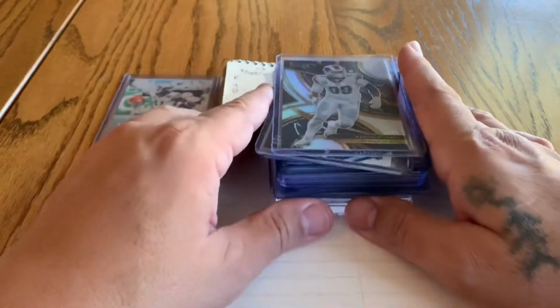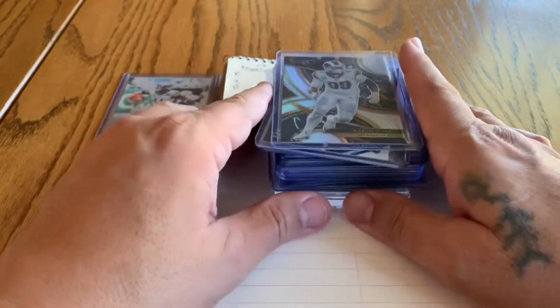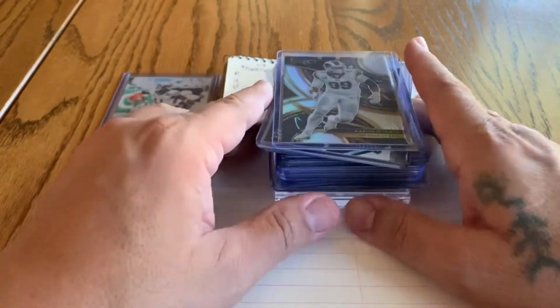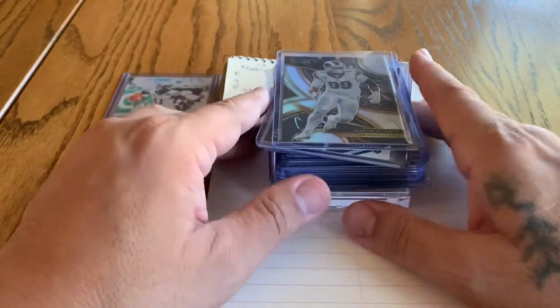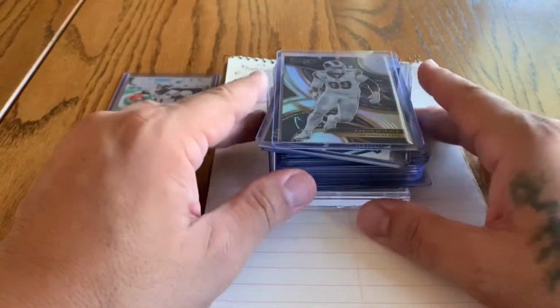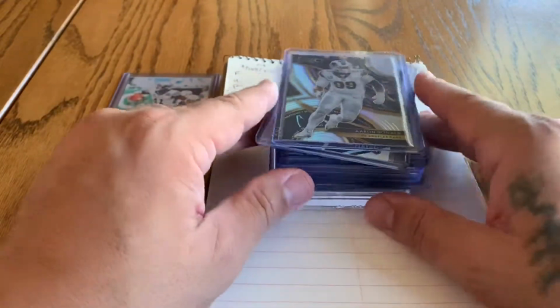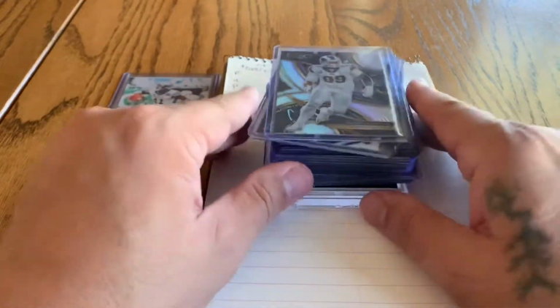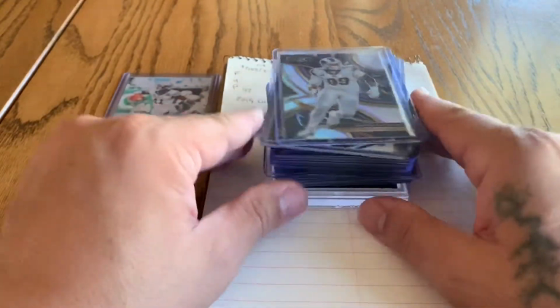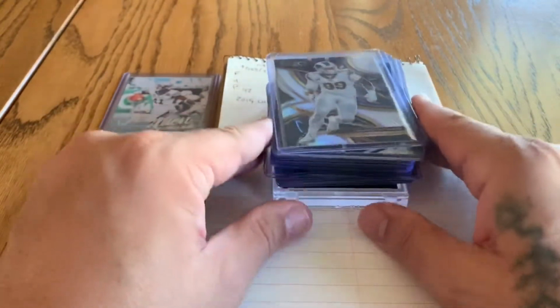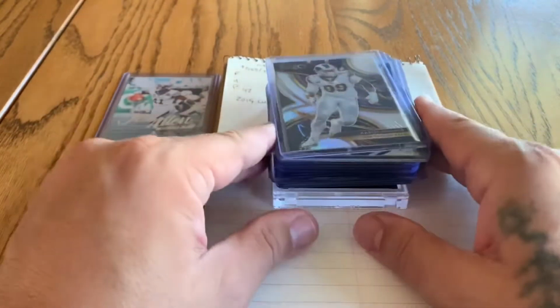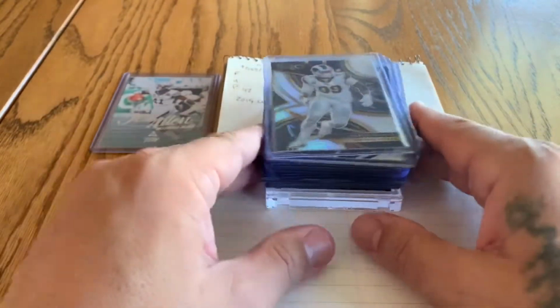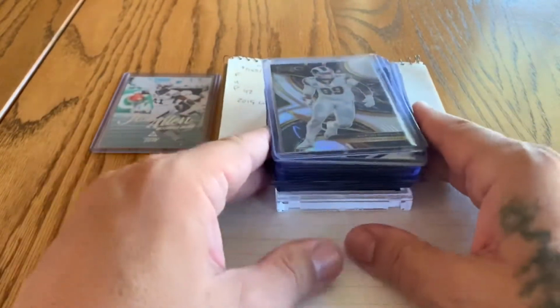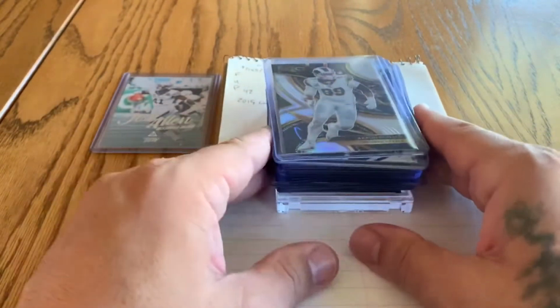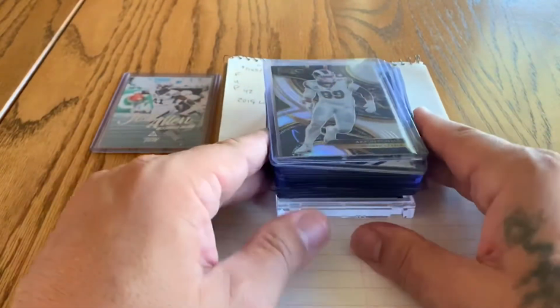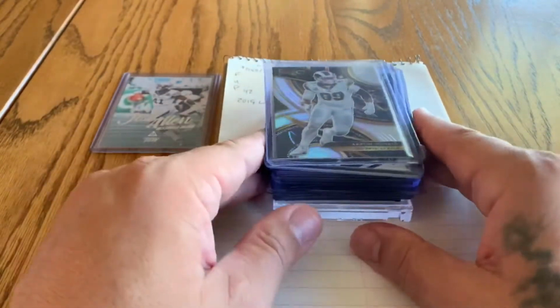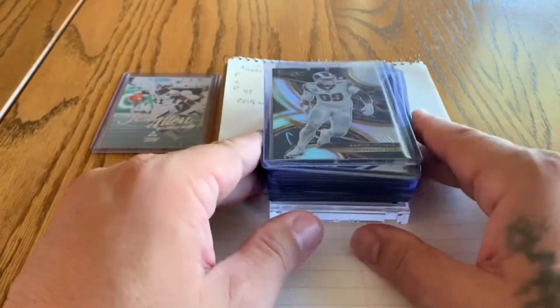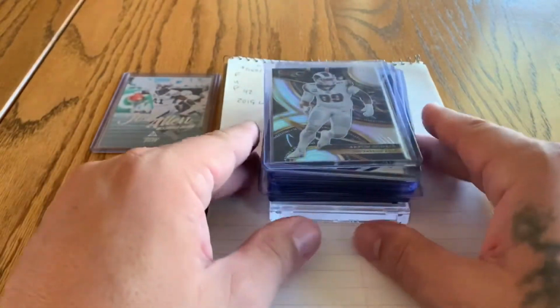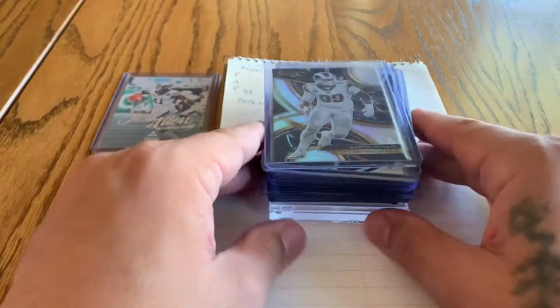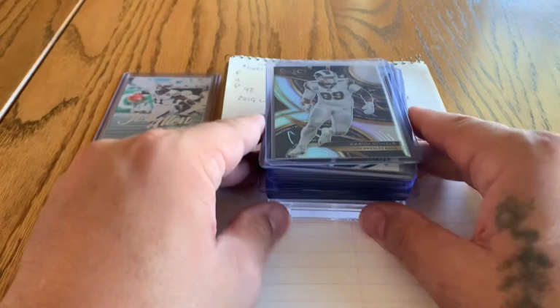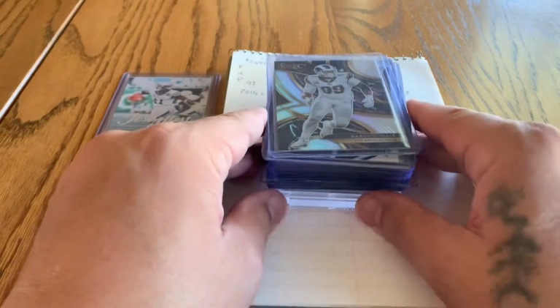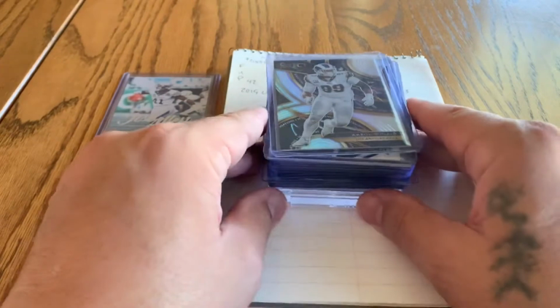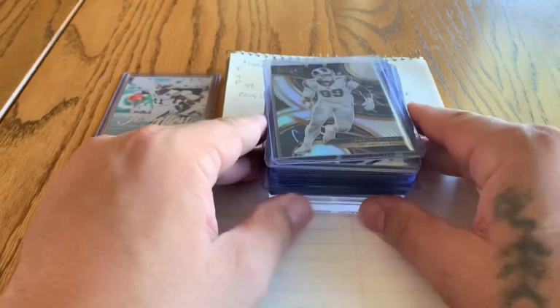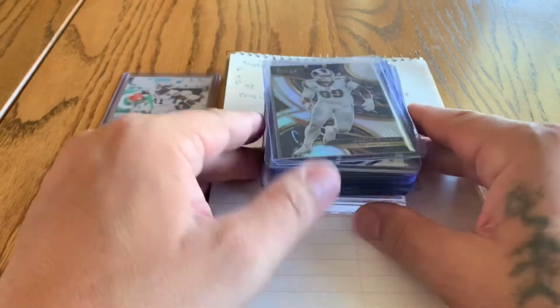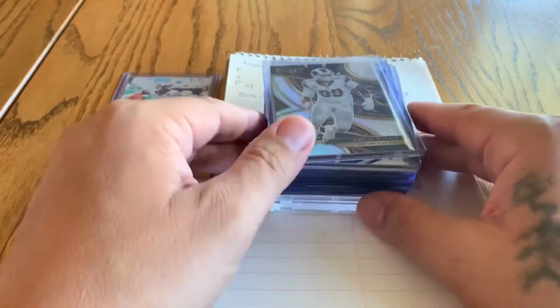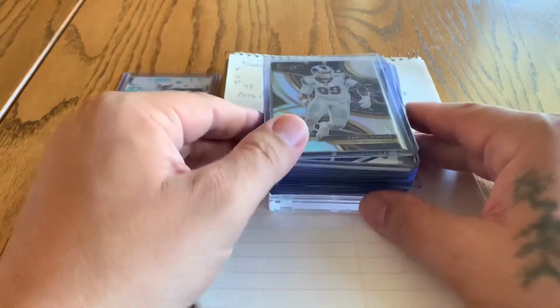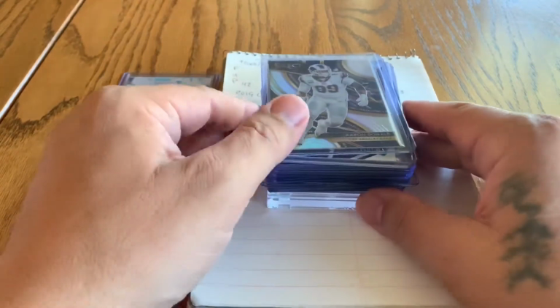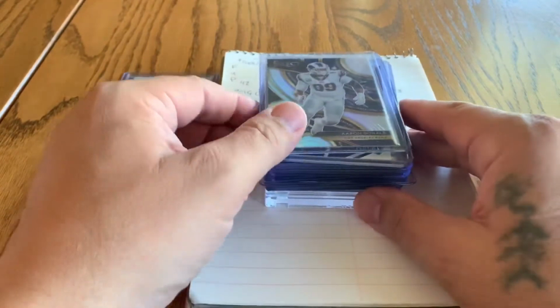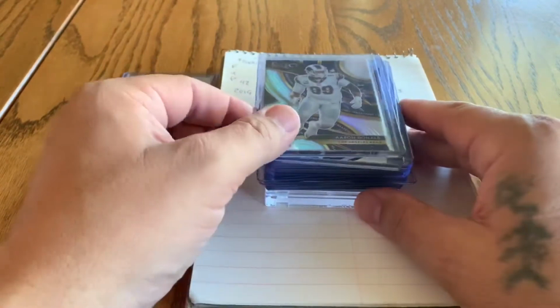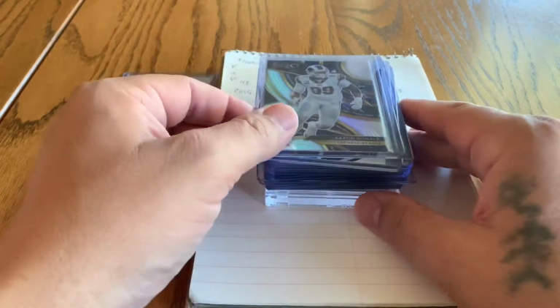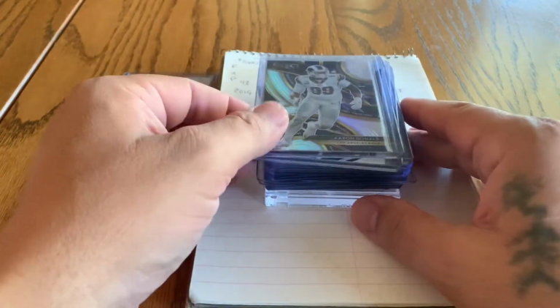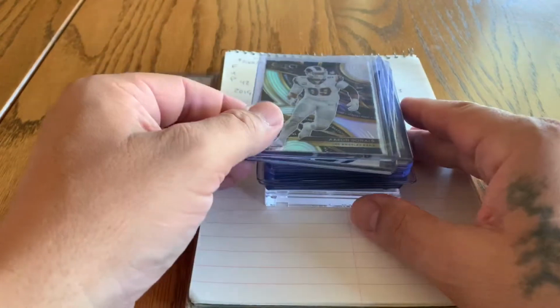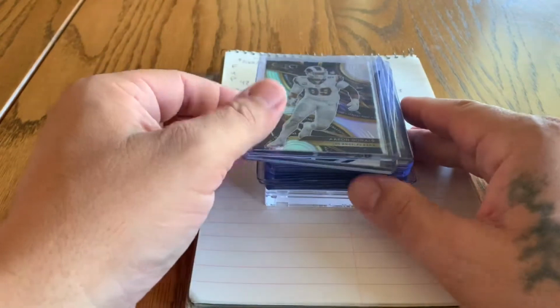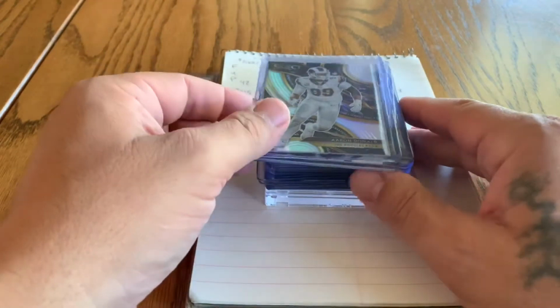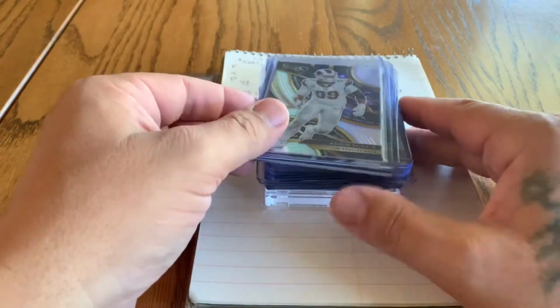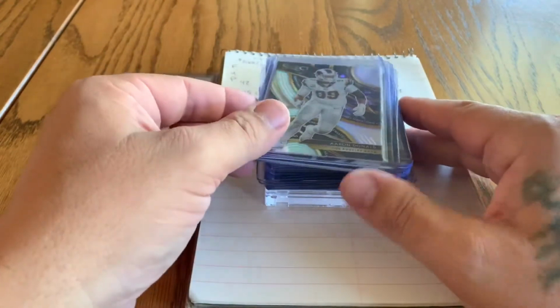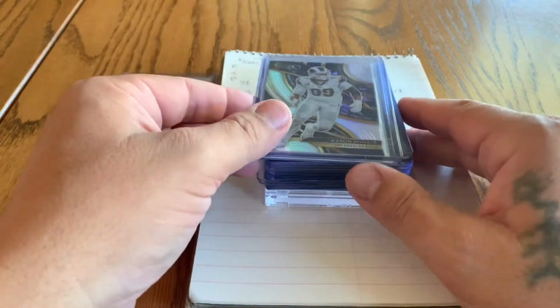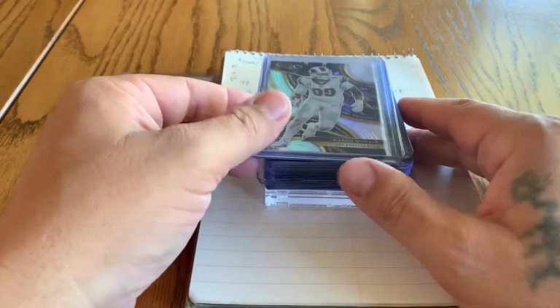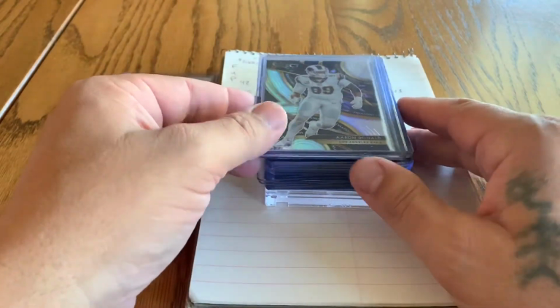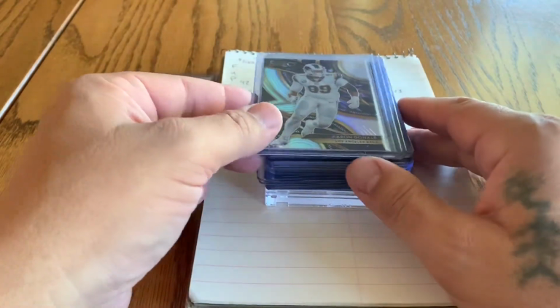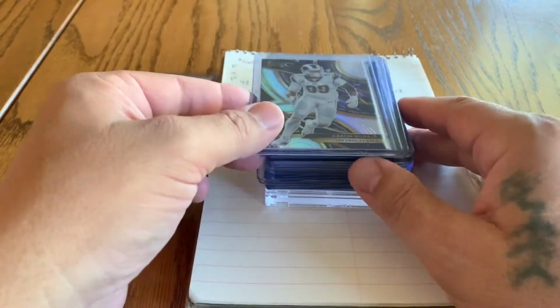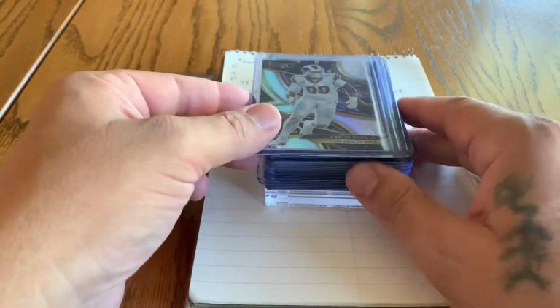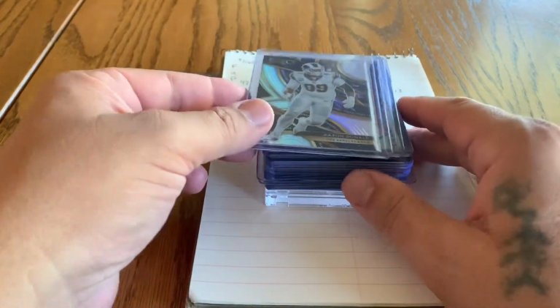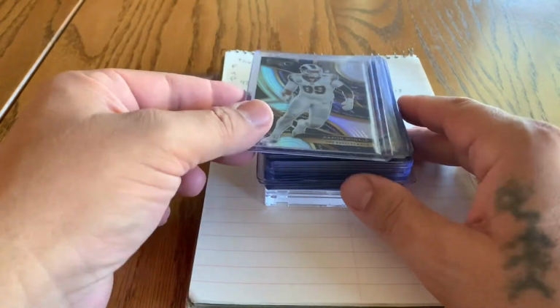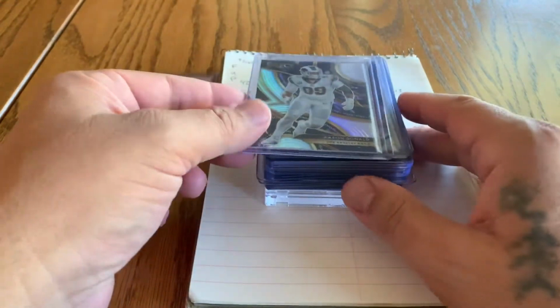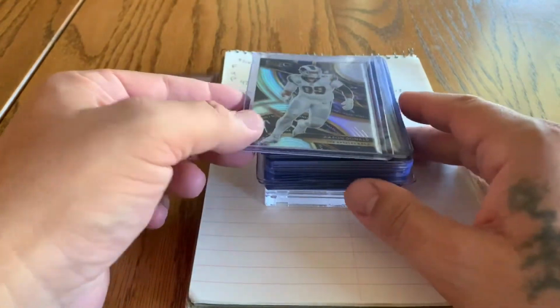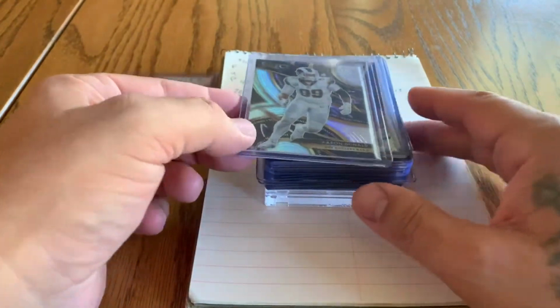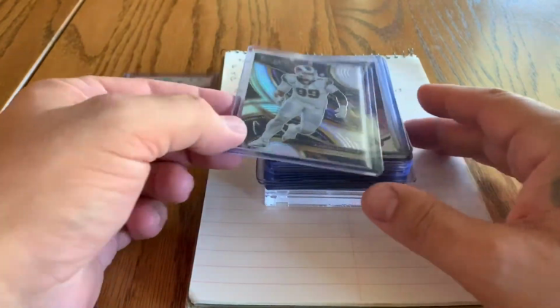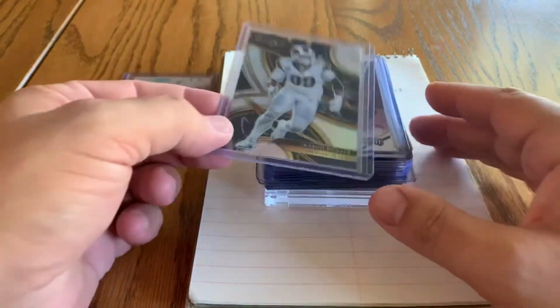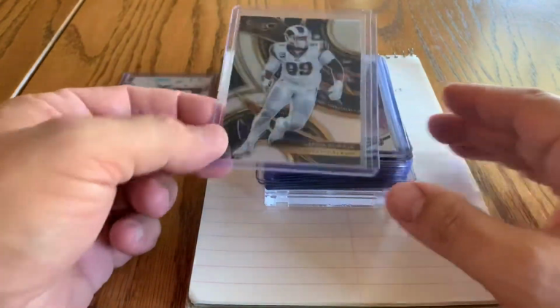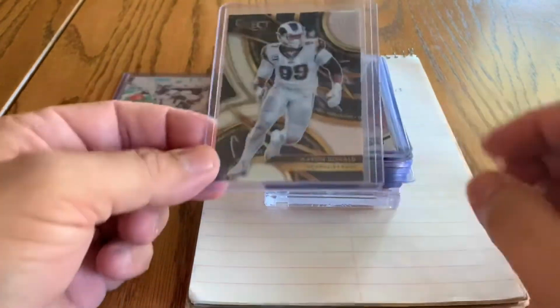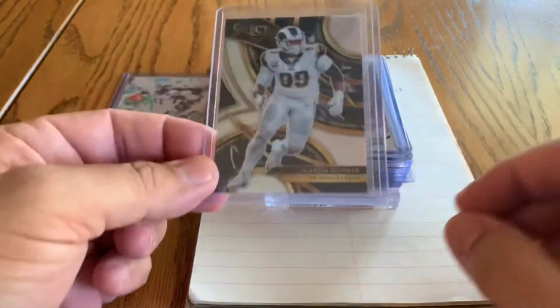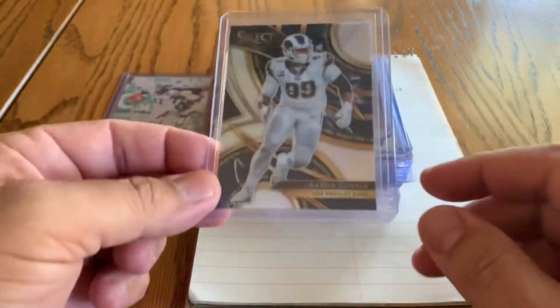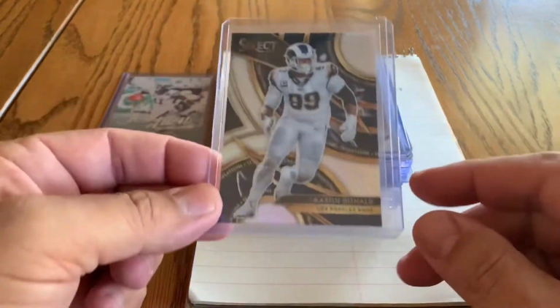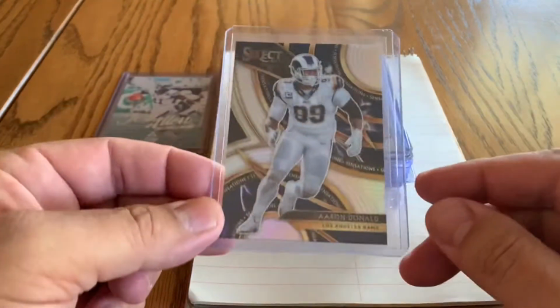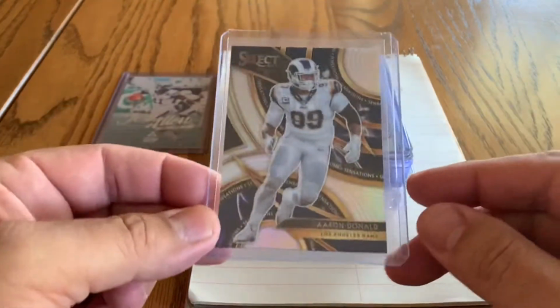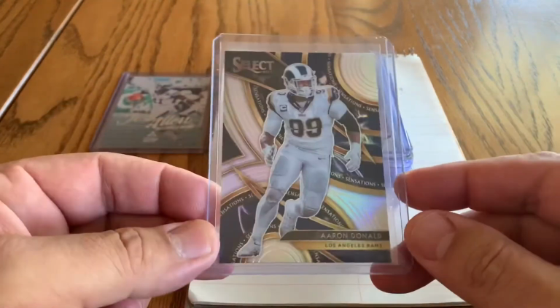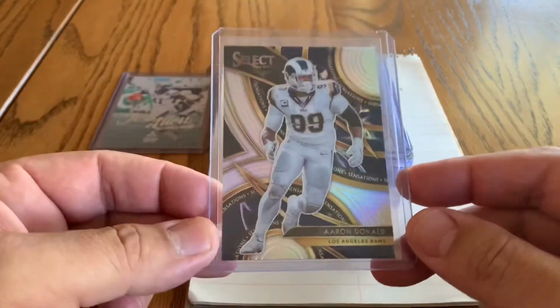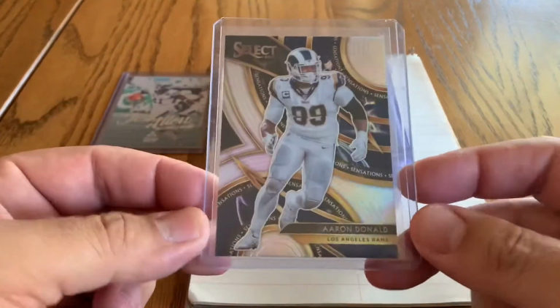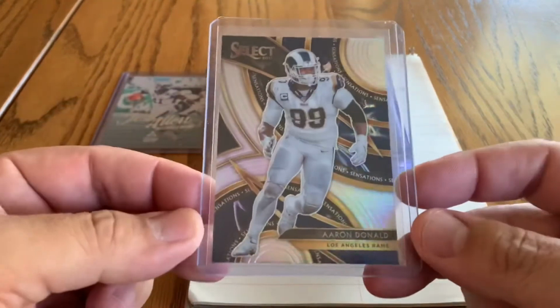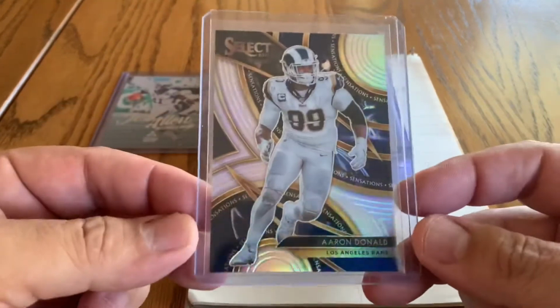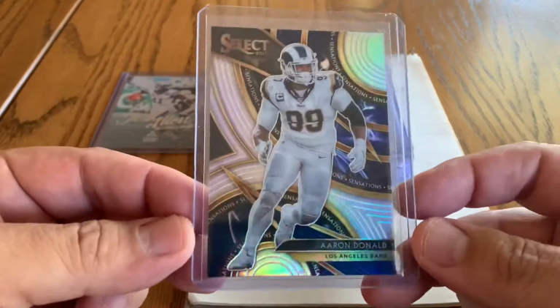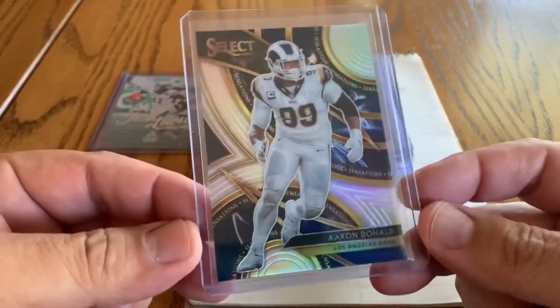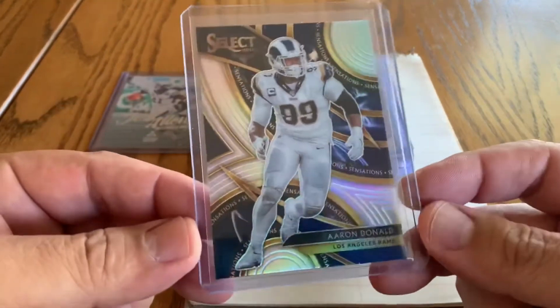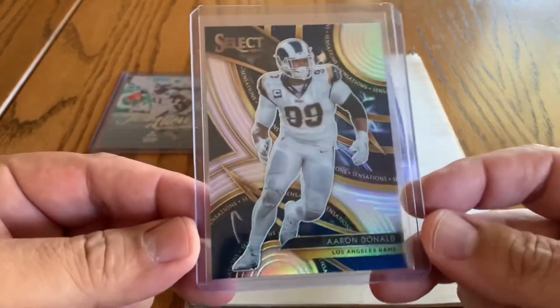Jacksonville — unless it's Gardner Minshew, they seem to sit around kind of a long time. Now, I want to share with you guys some recent lots that we picked up and share these cards with you guys.